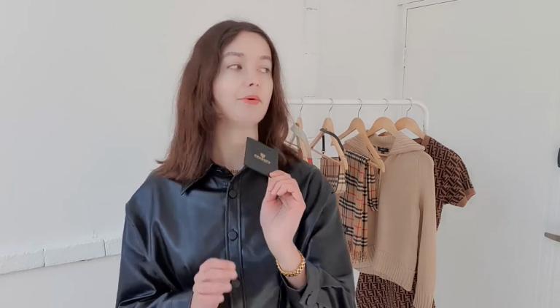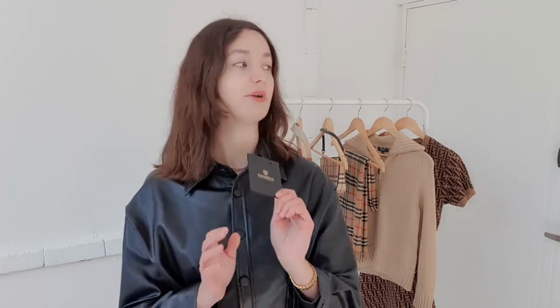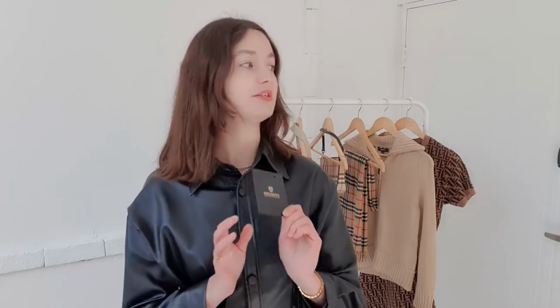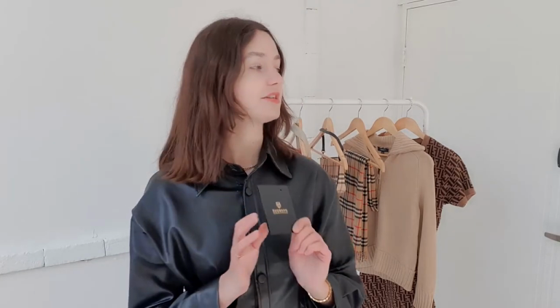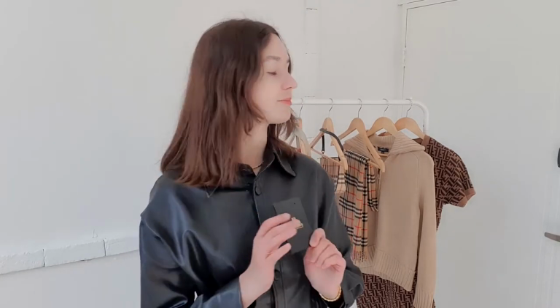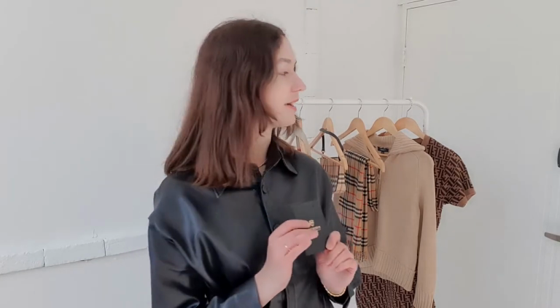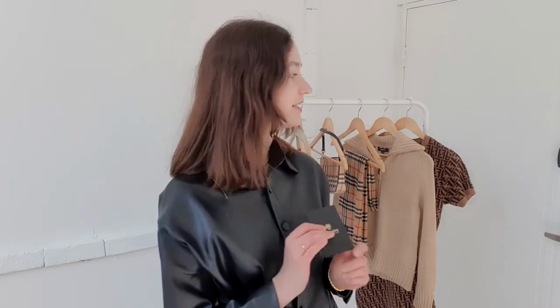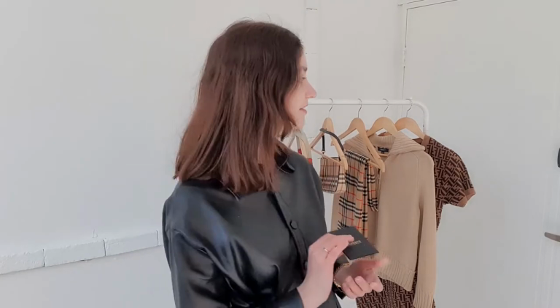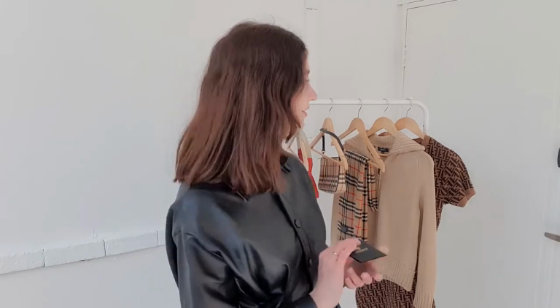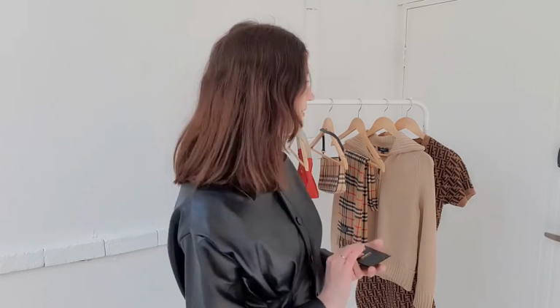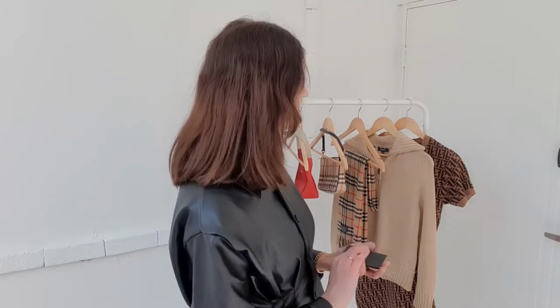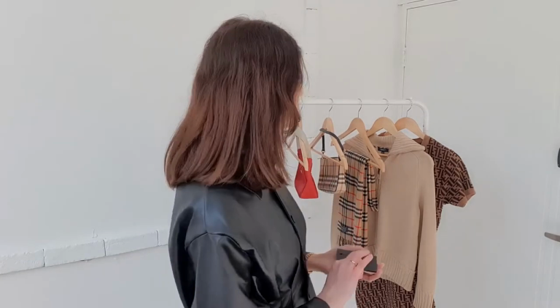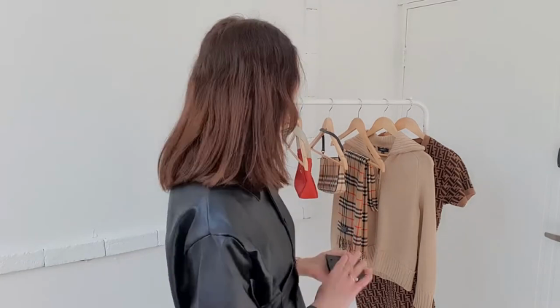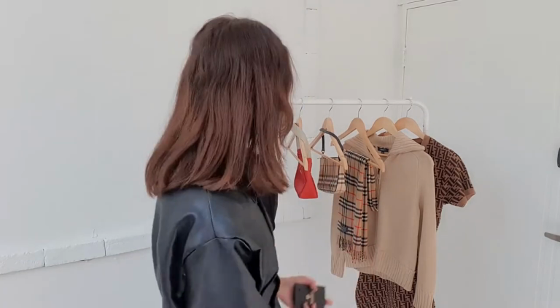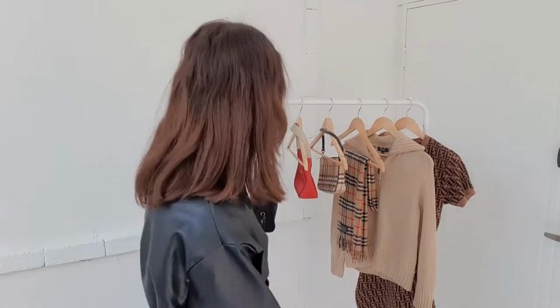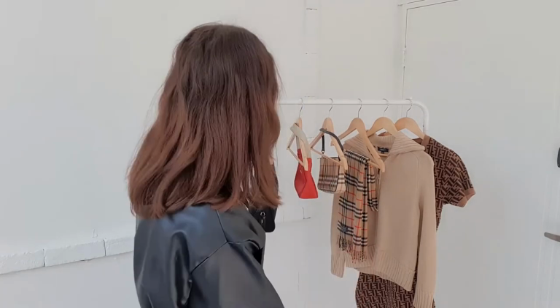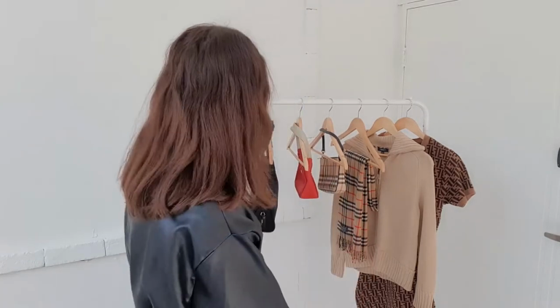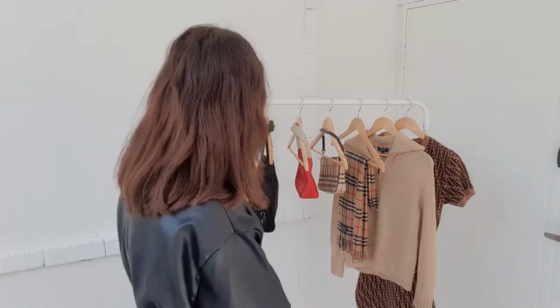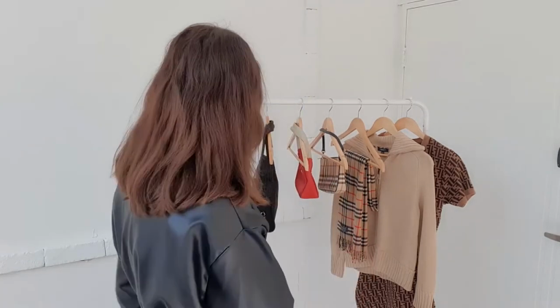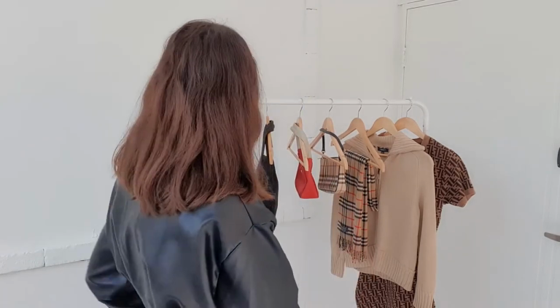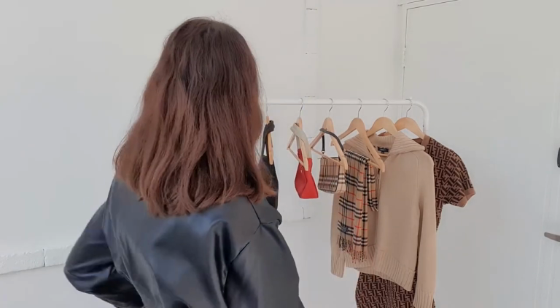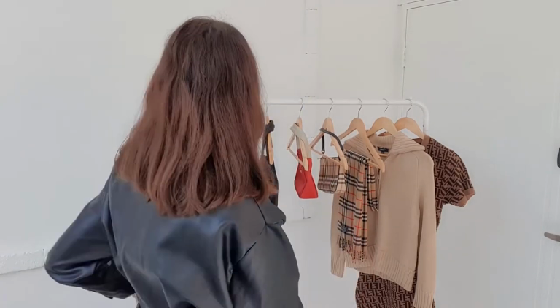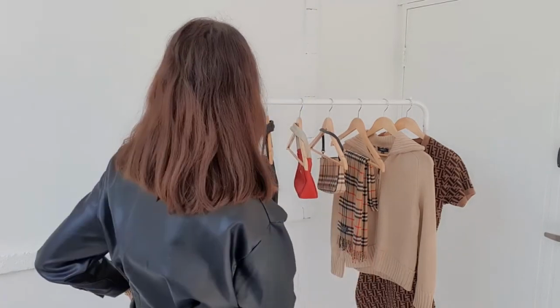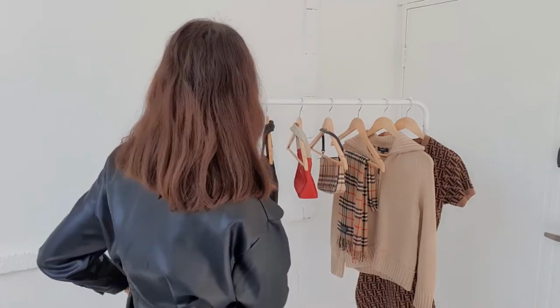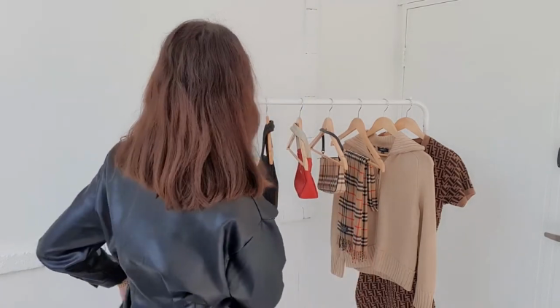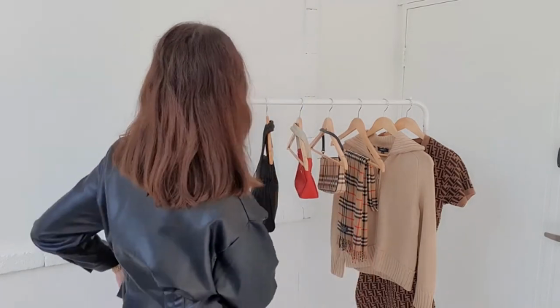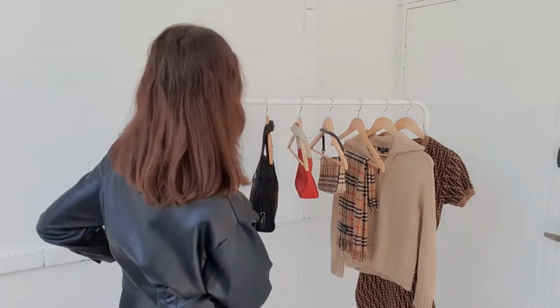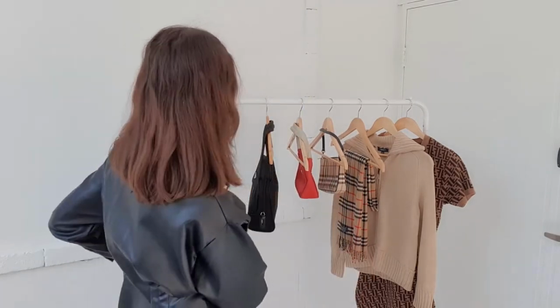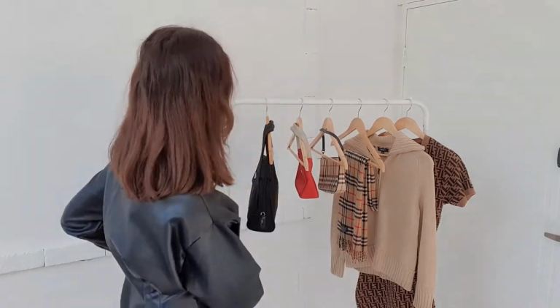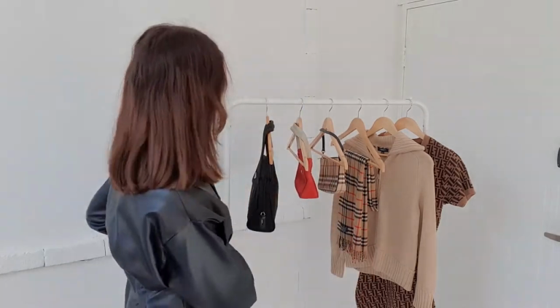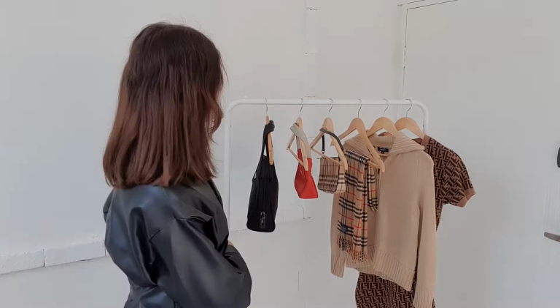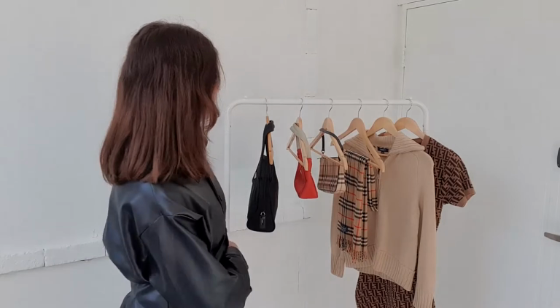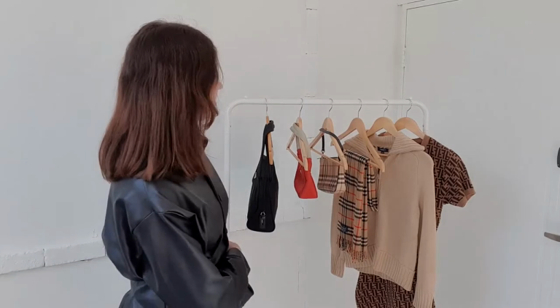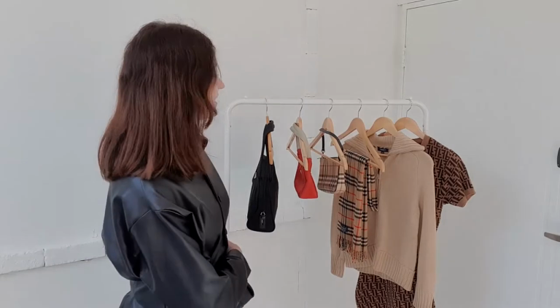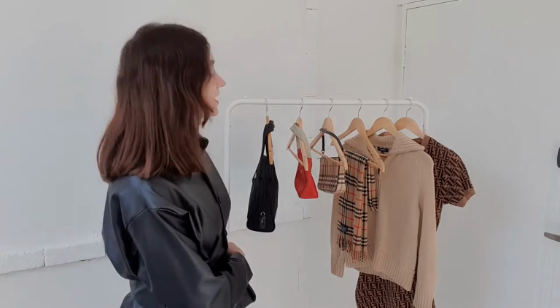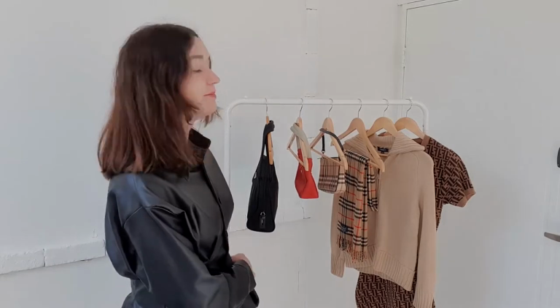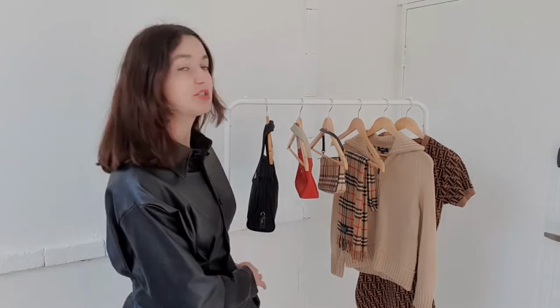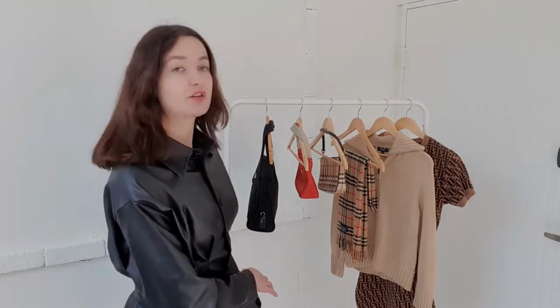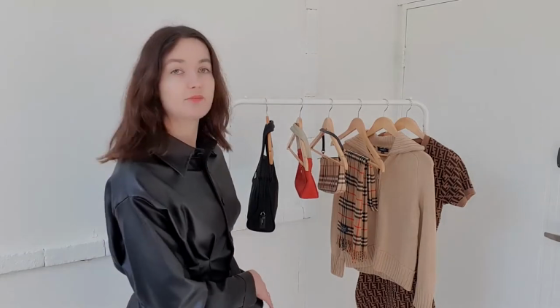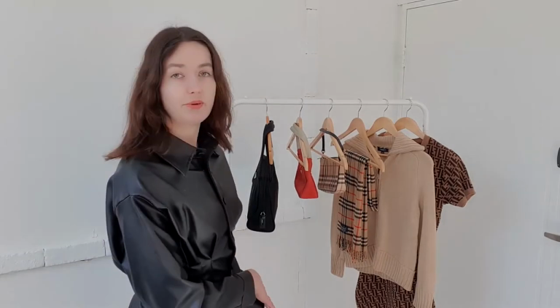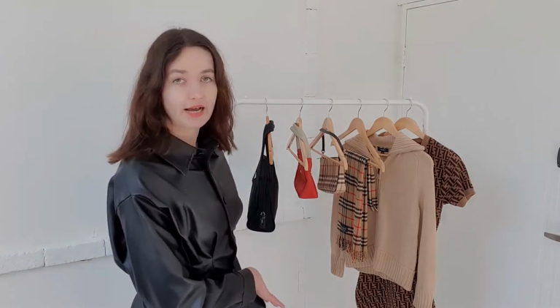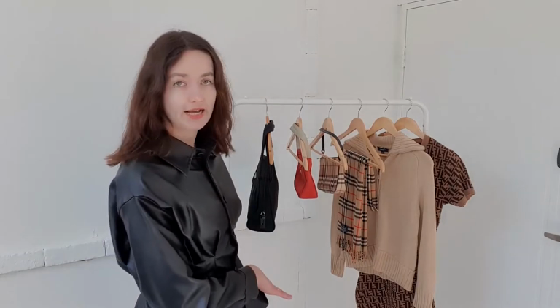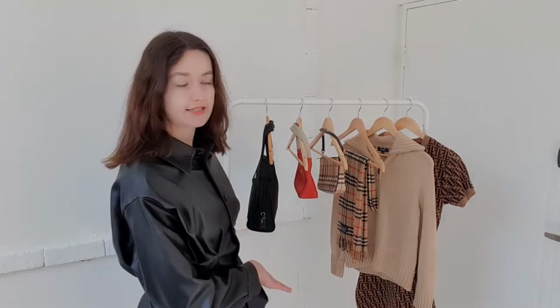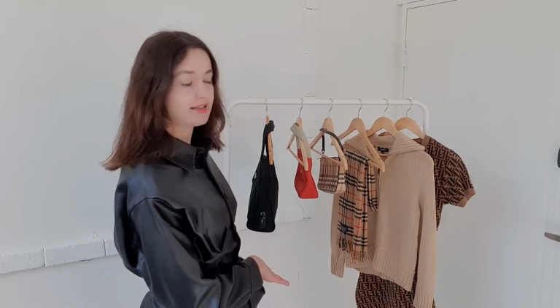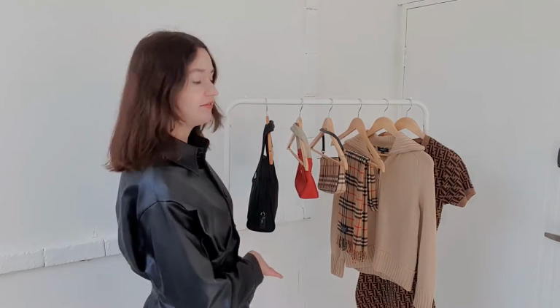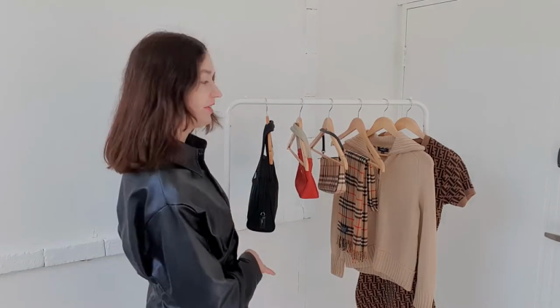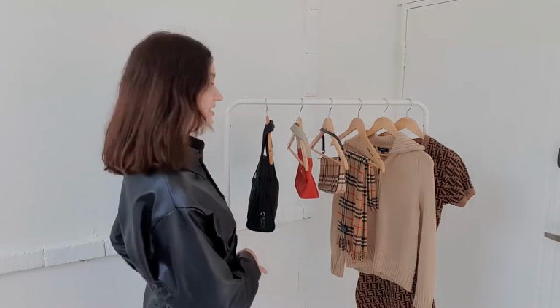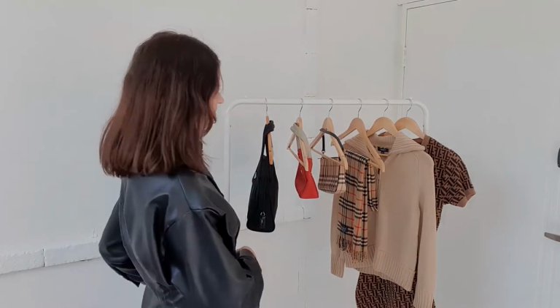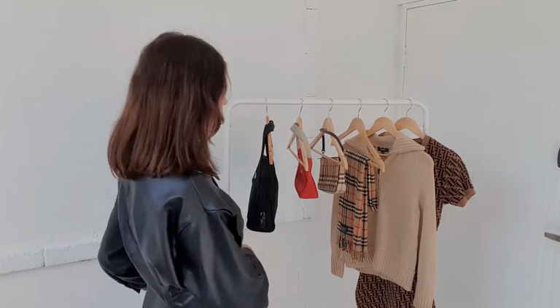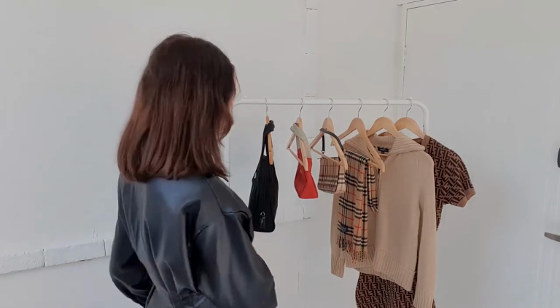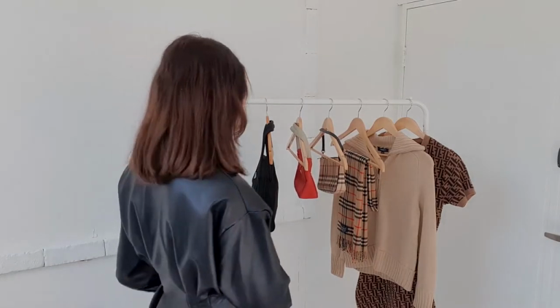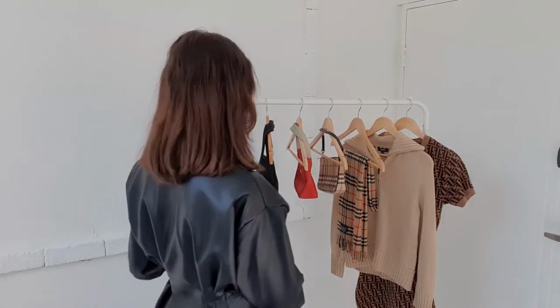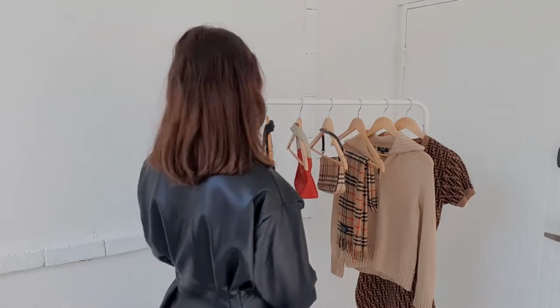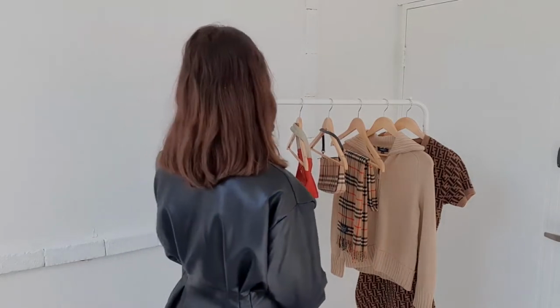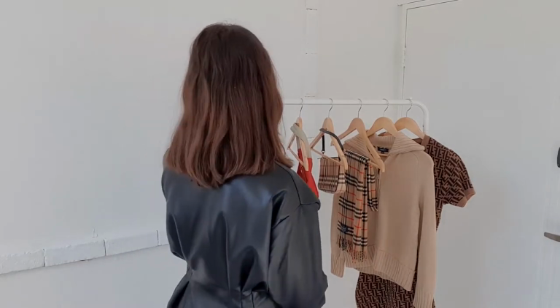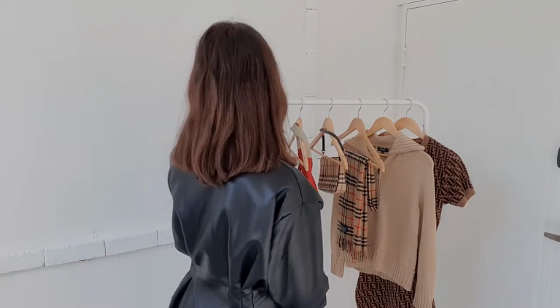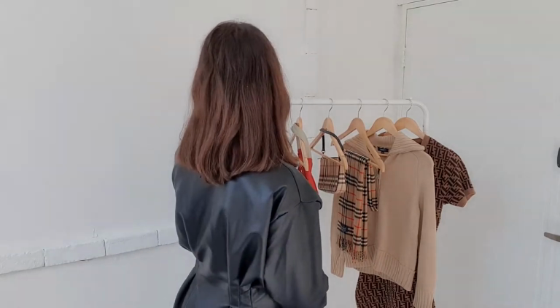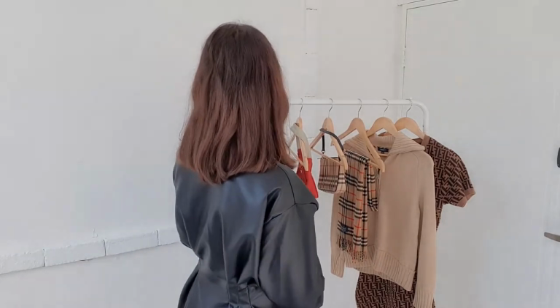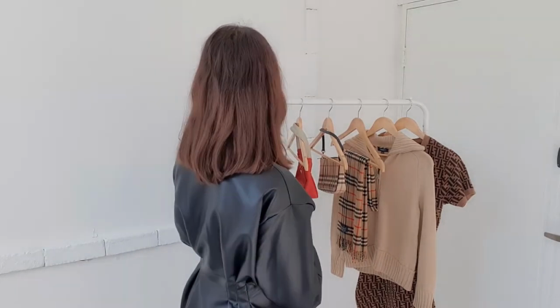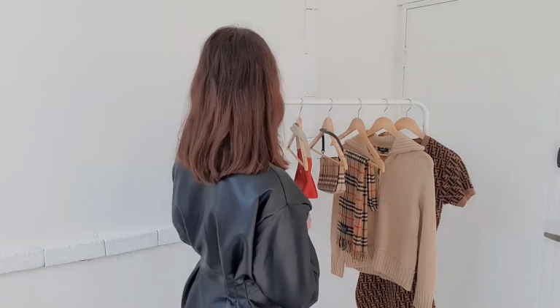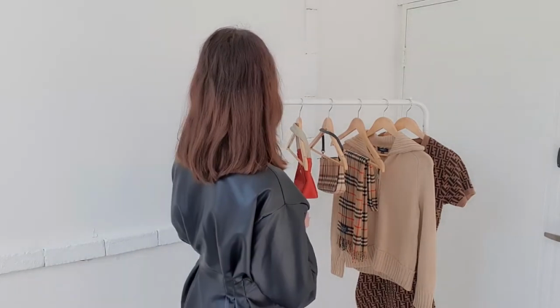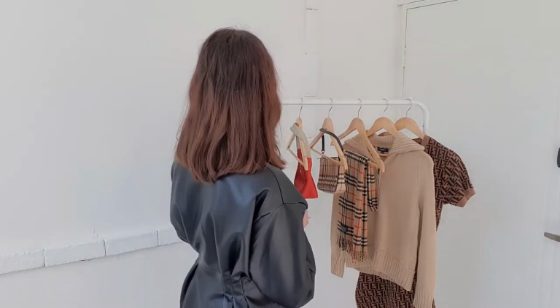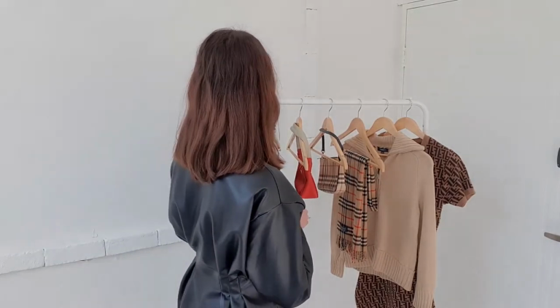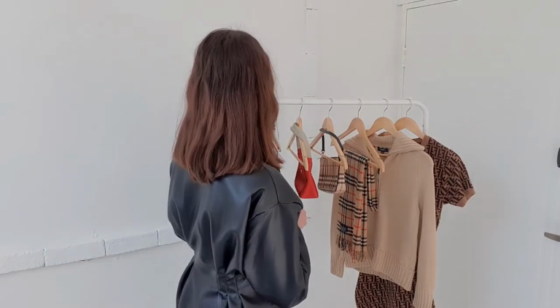I'm going to jump right into the haul. We have a few different items here — a mixture of bags and fashion pieces. We're going to start with the bags.